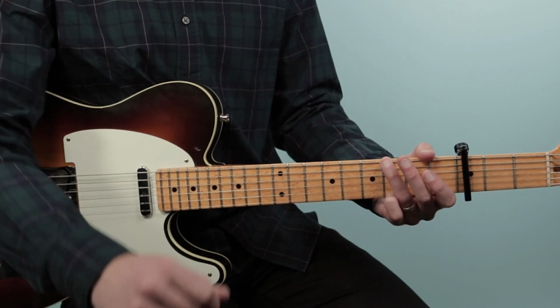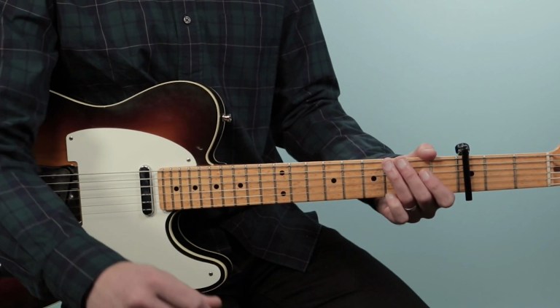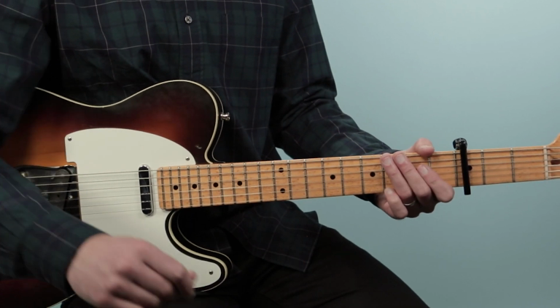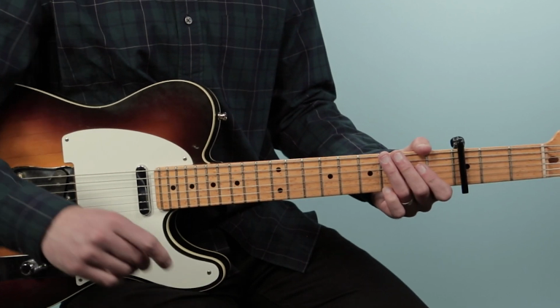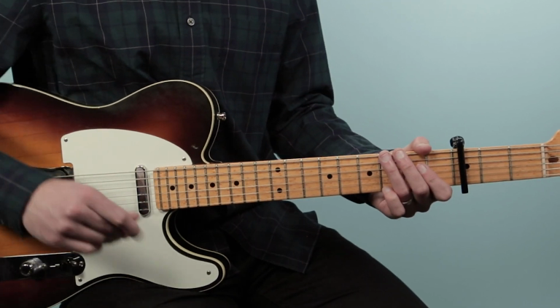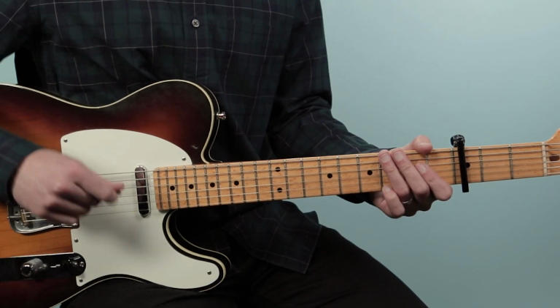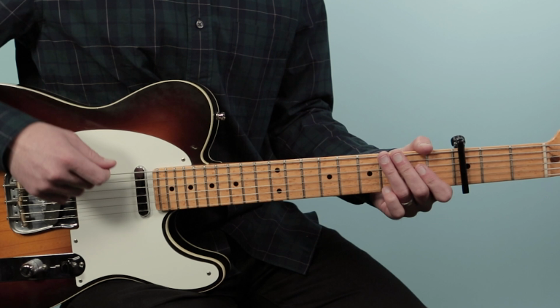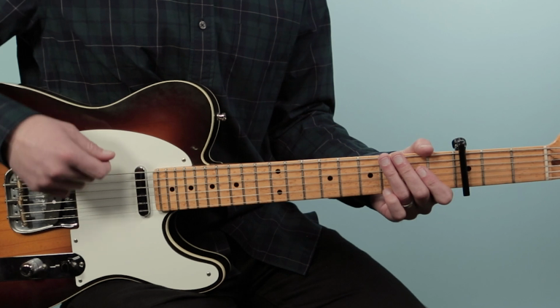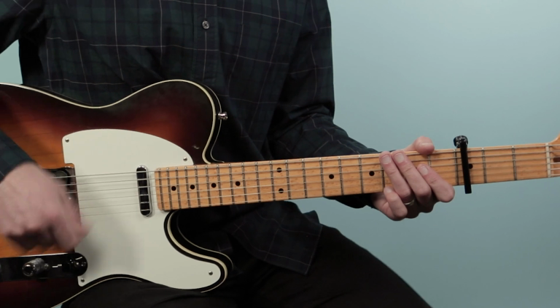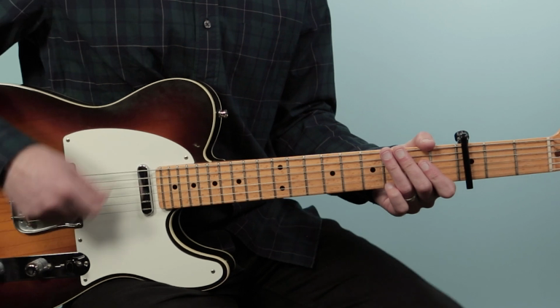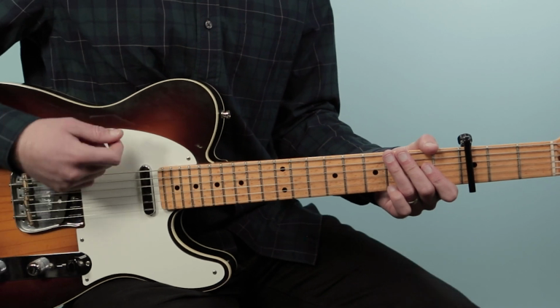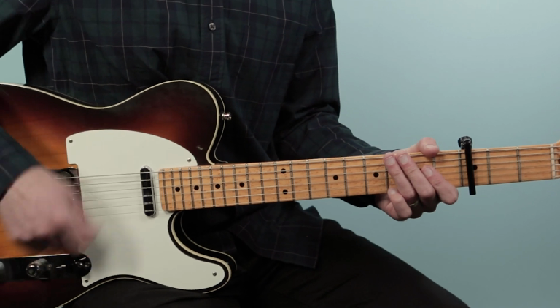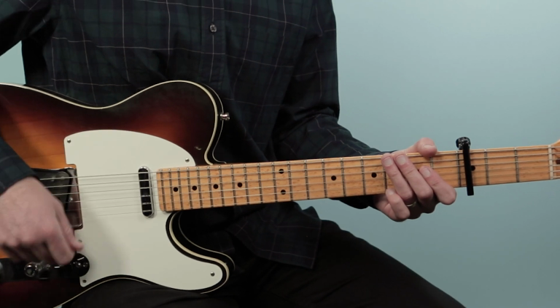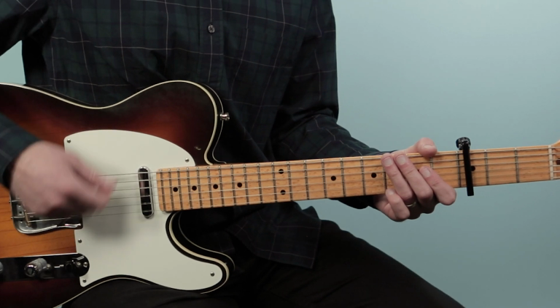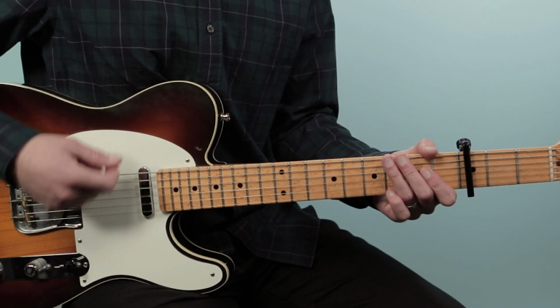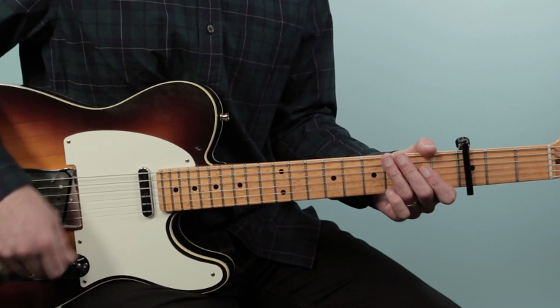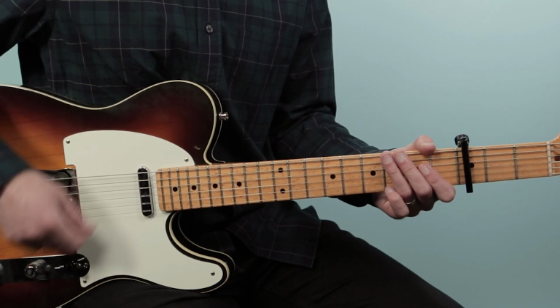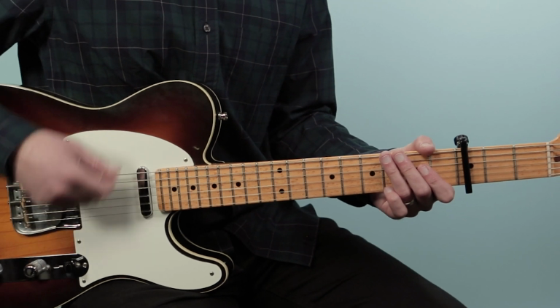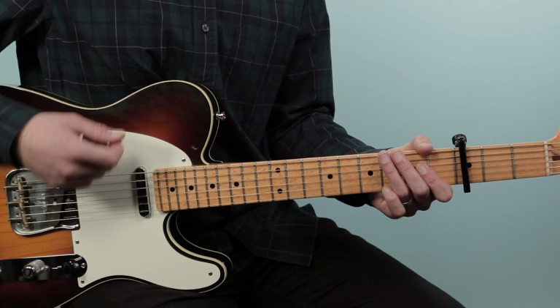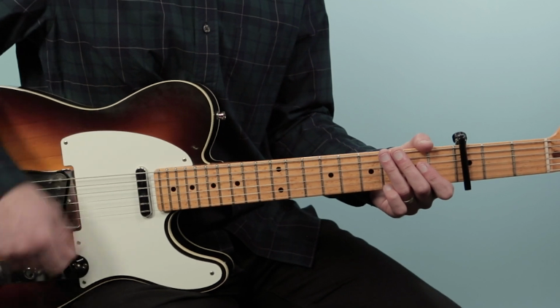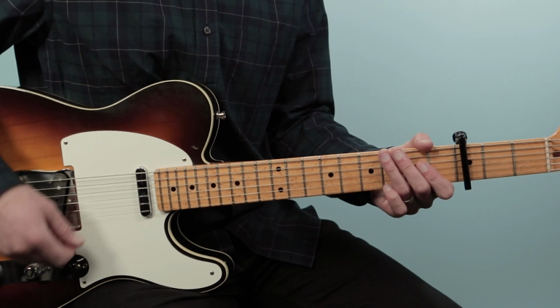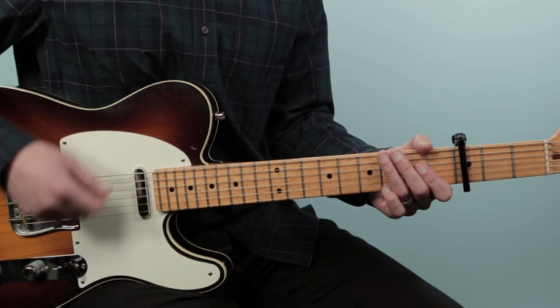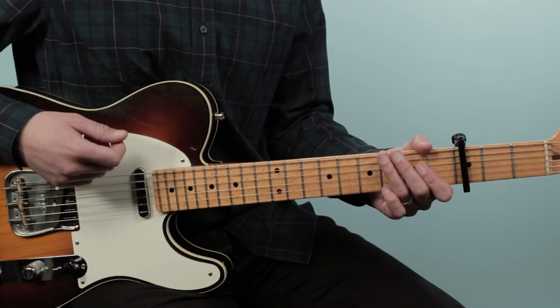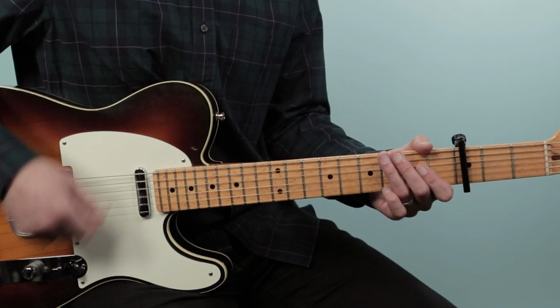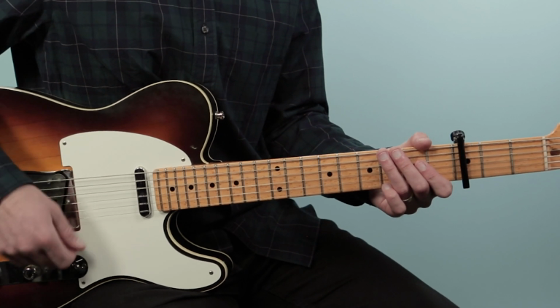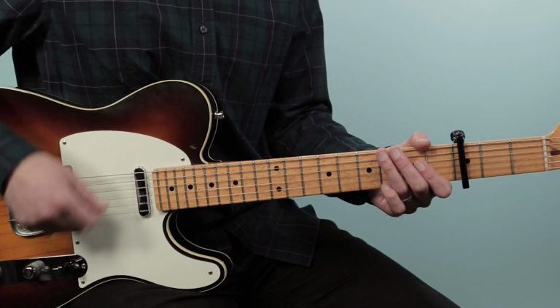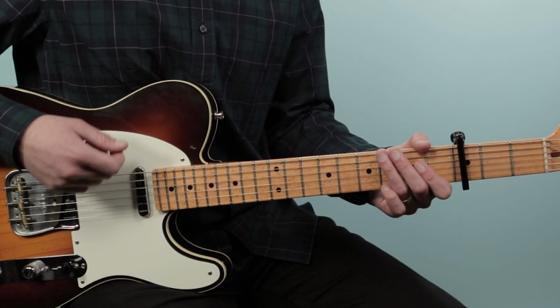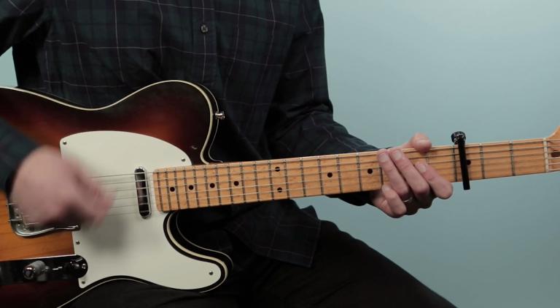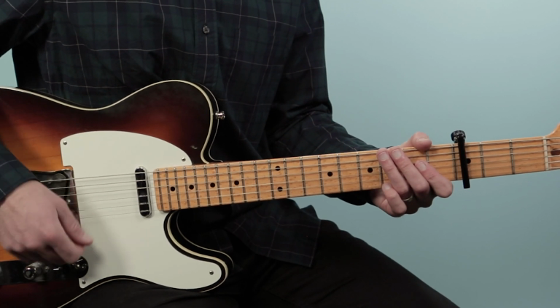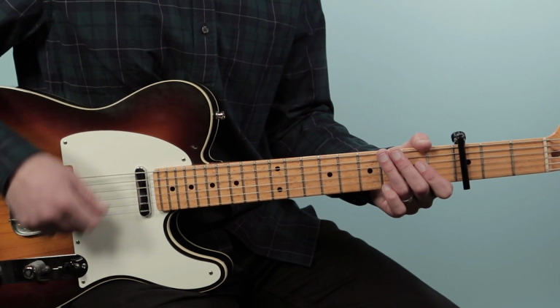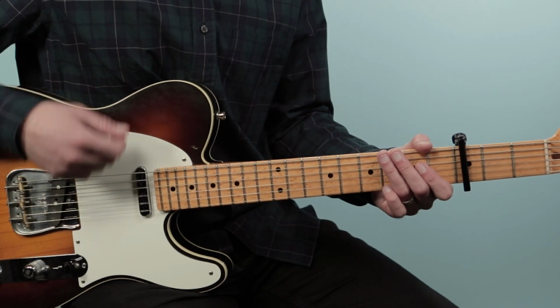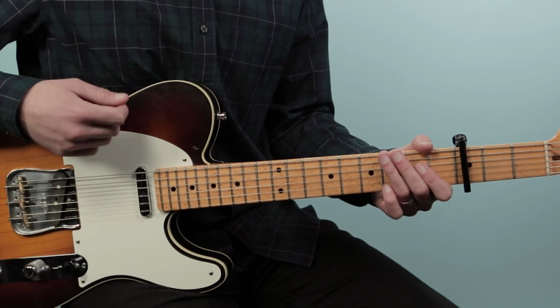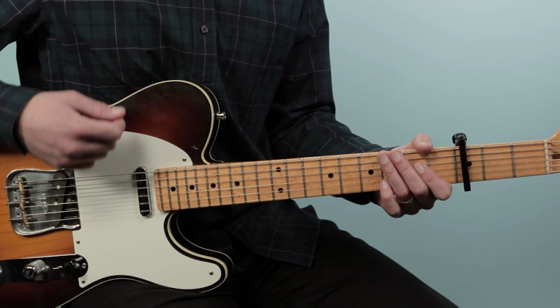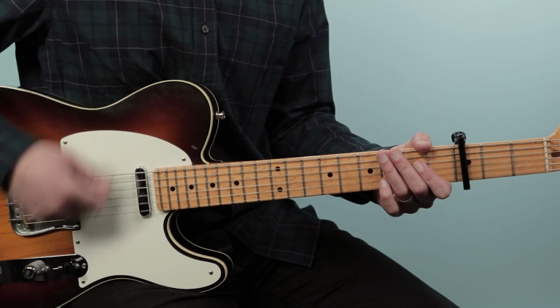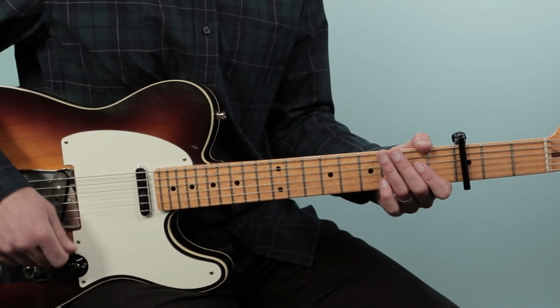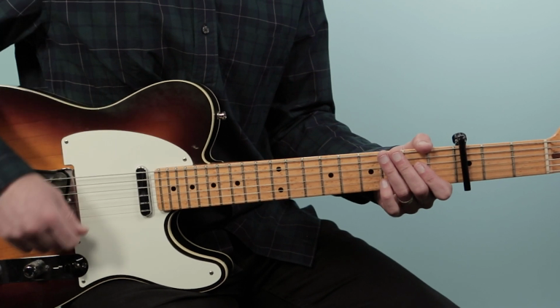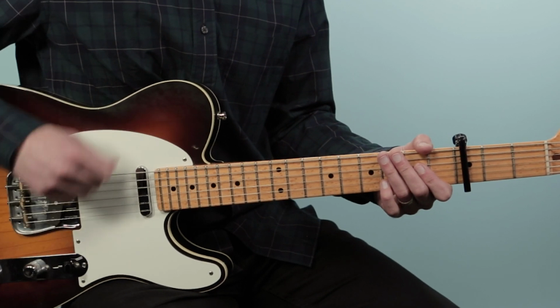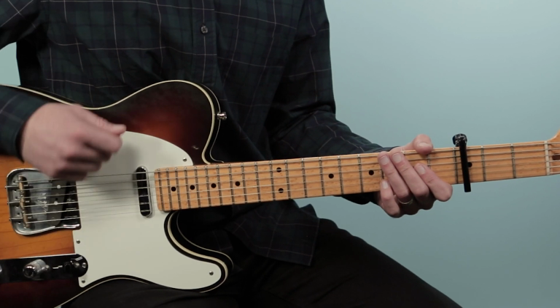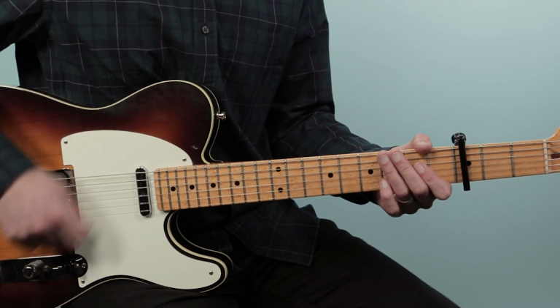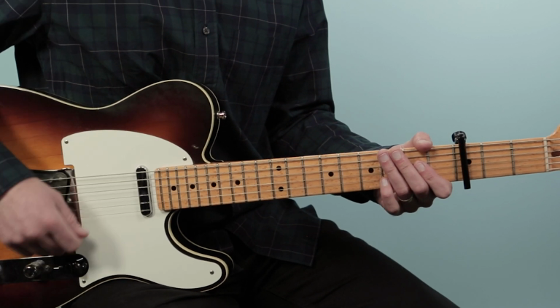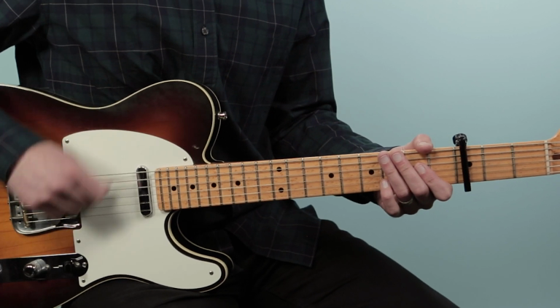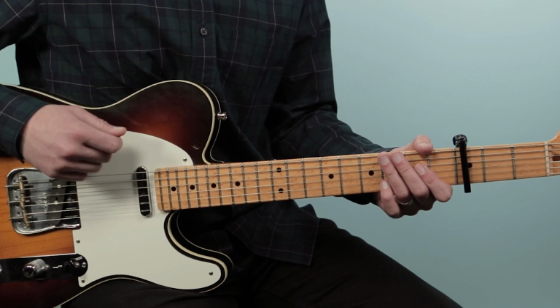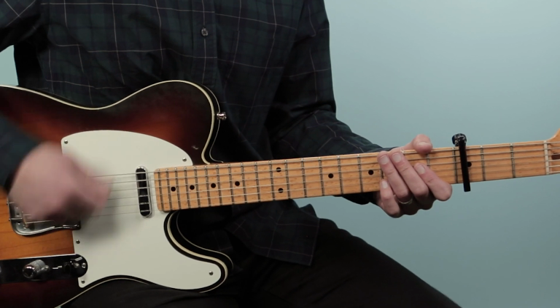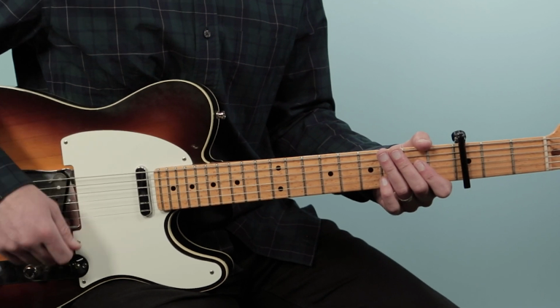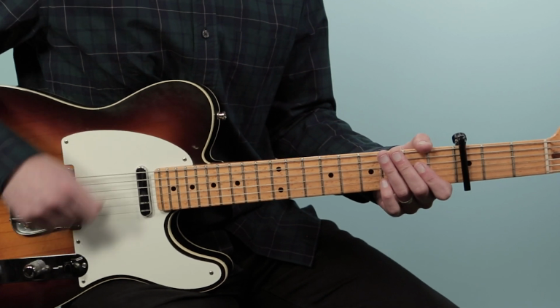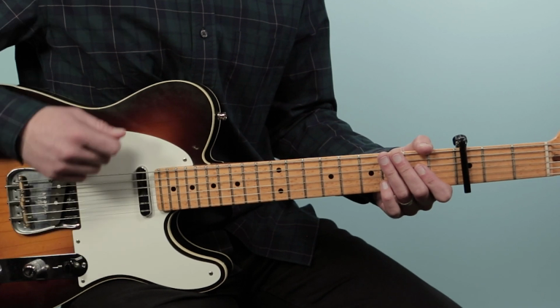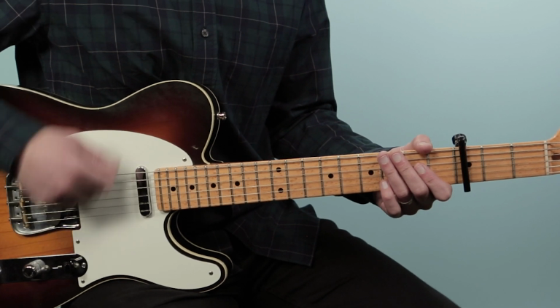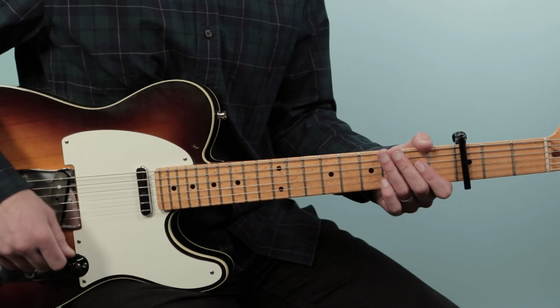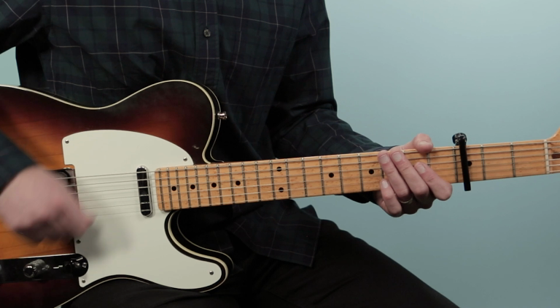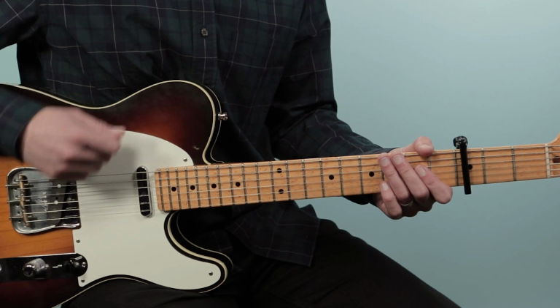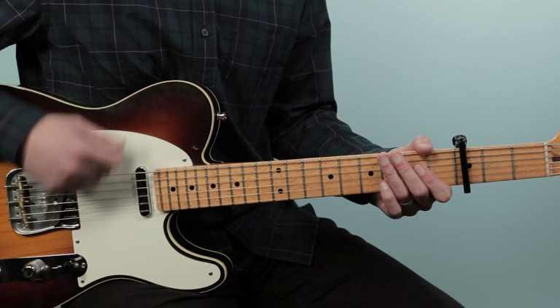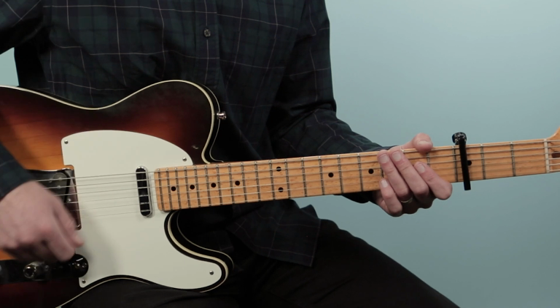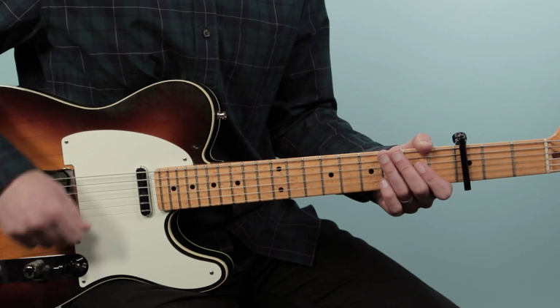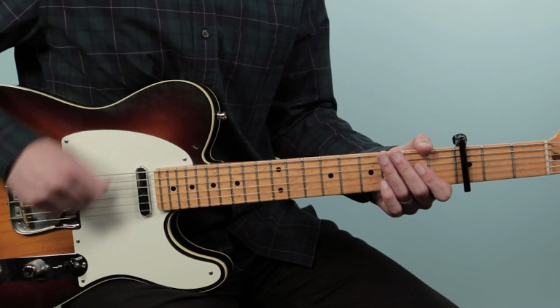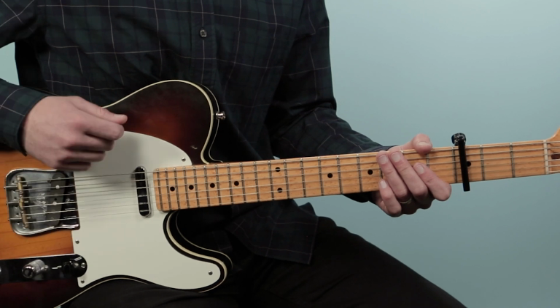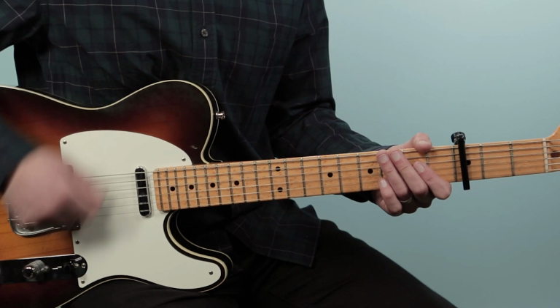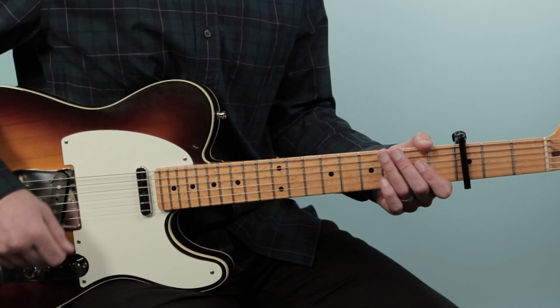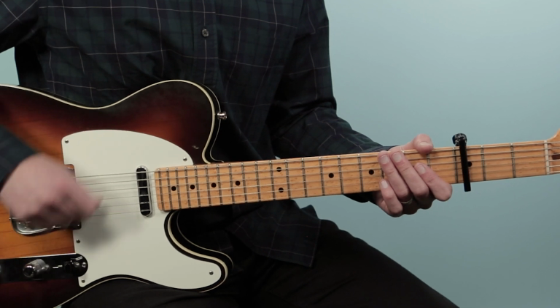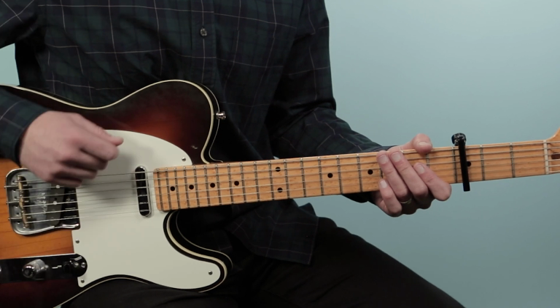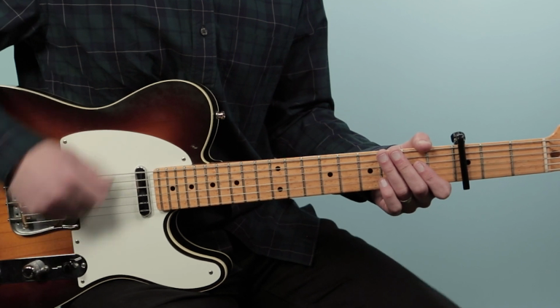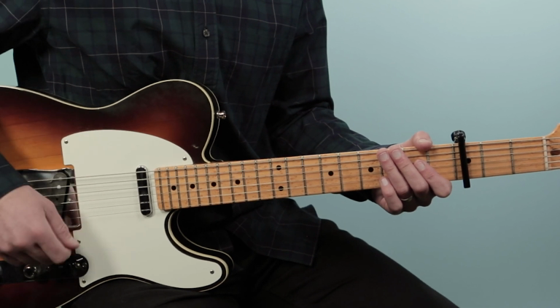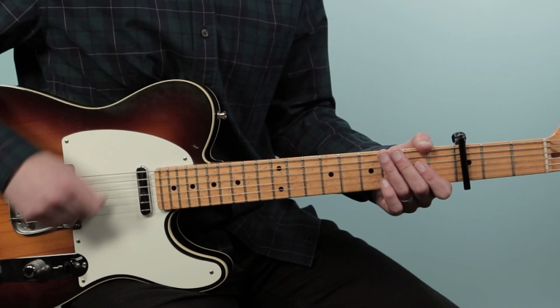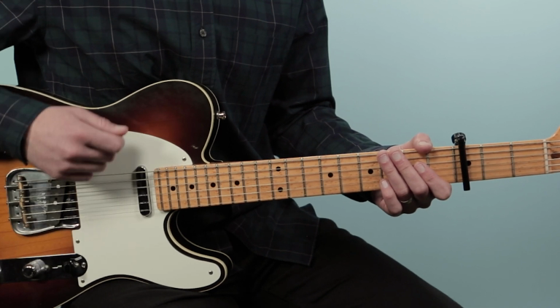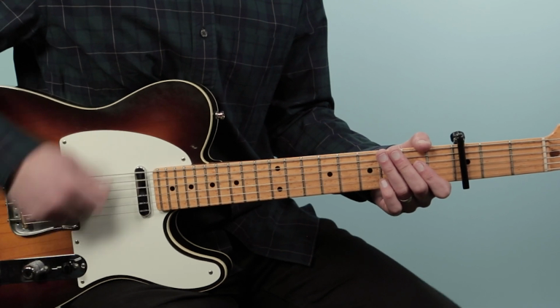Our strumming pattern for this song is just going to go back and forth — we're going to go one and two and three and four, and down-up is the pattern.